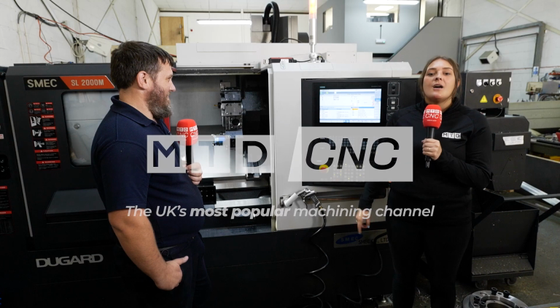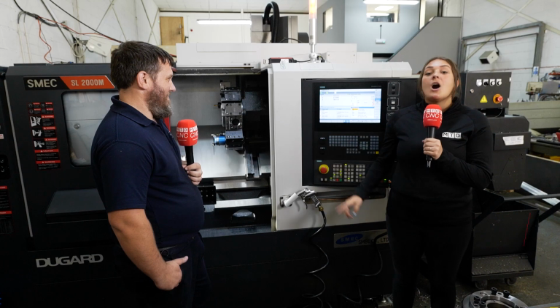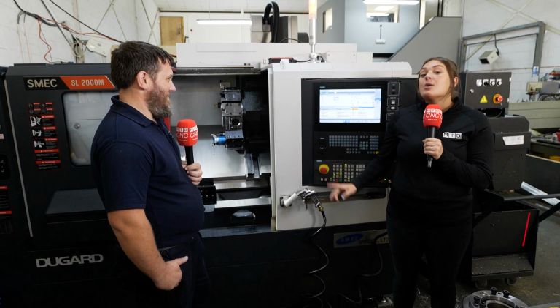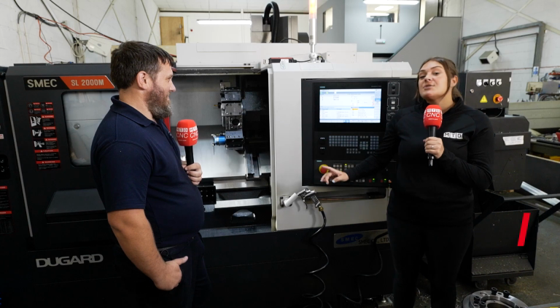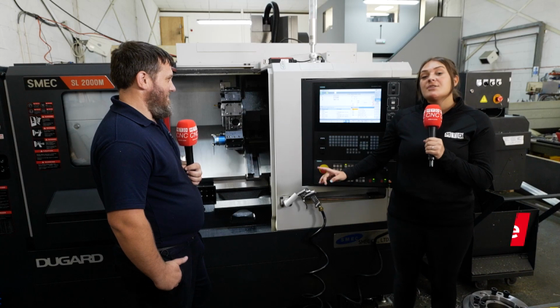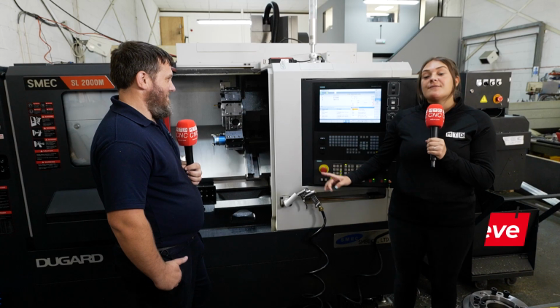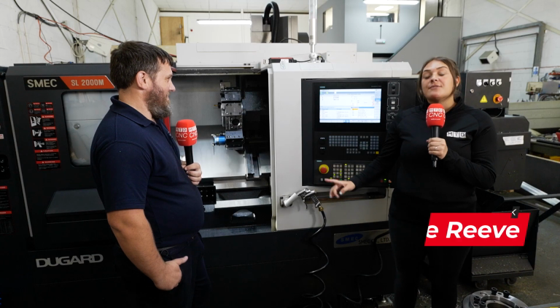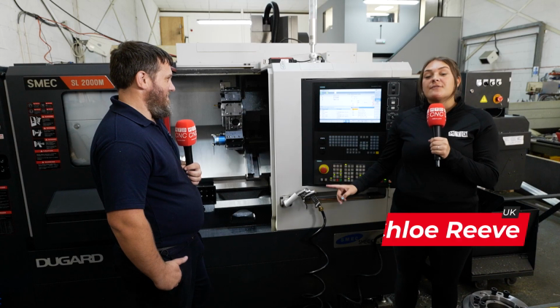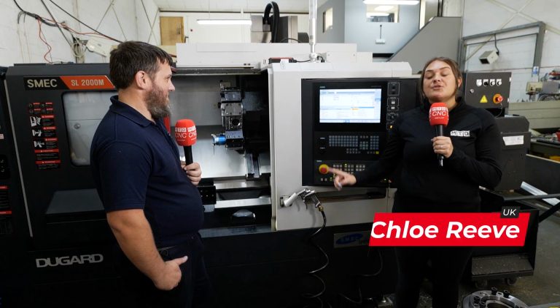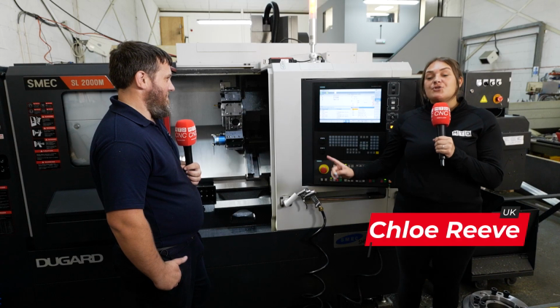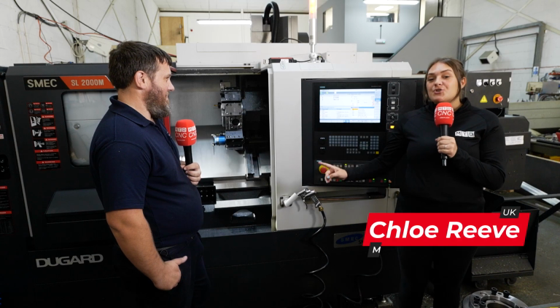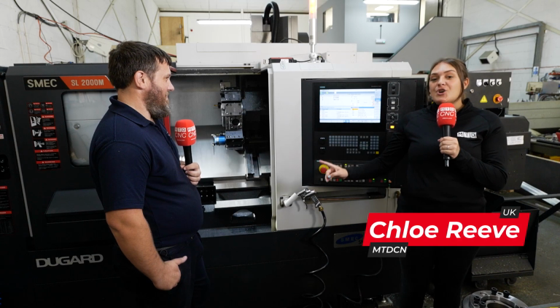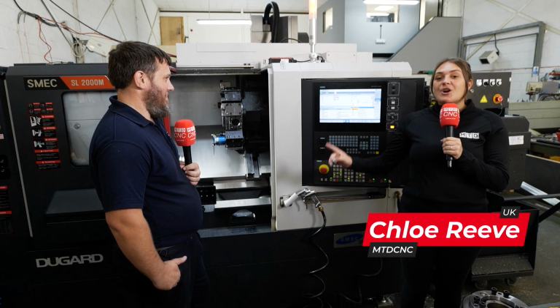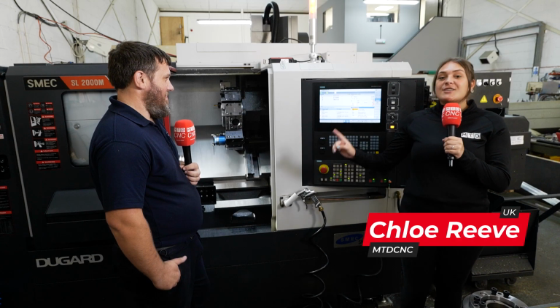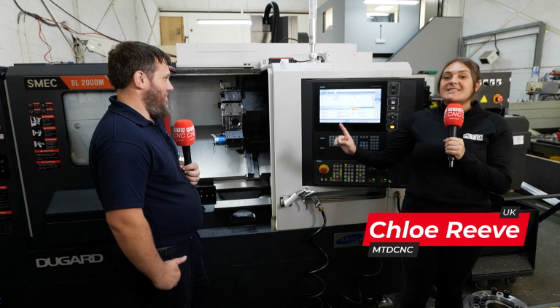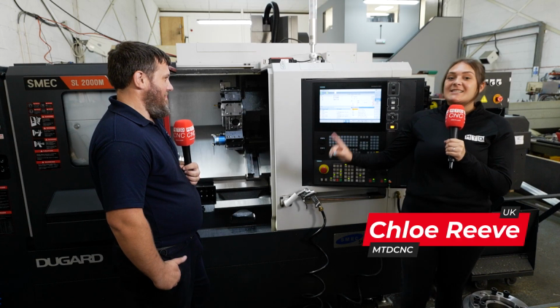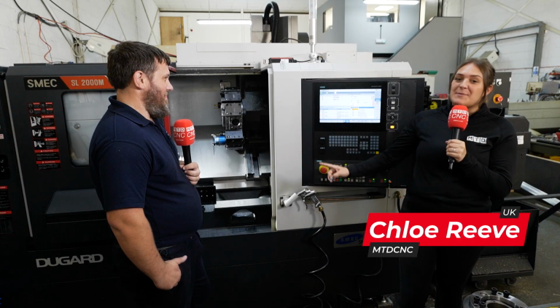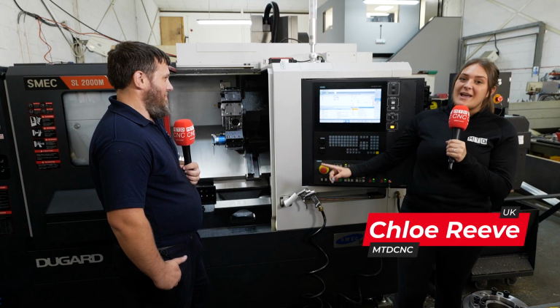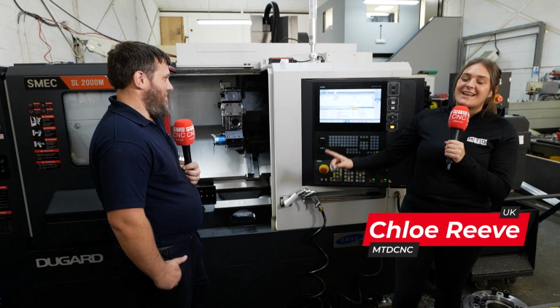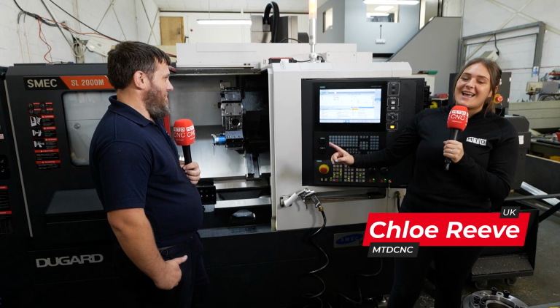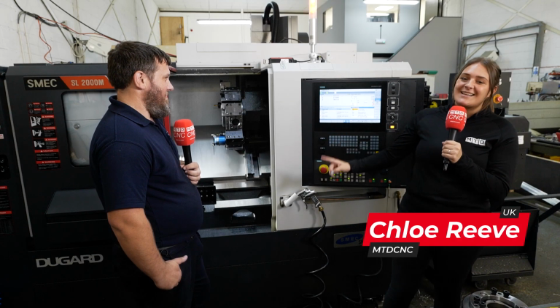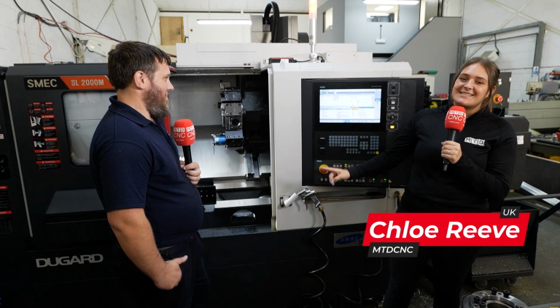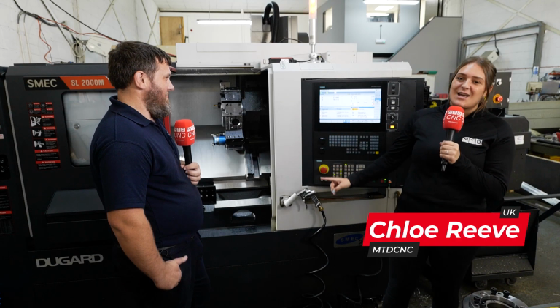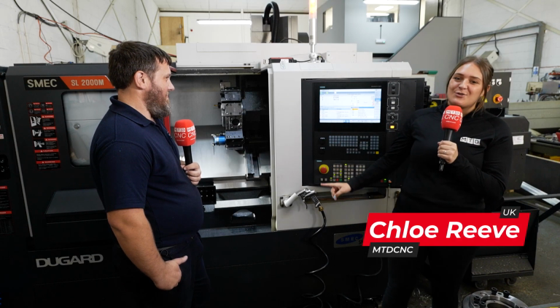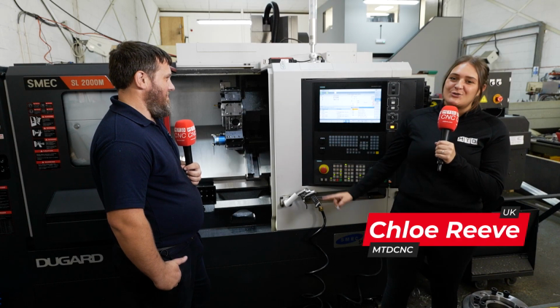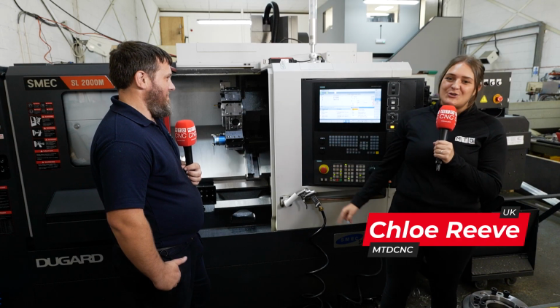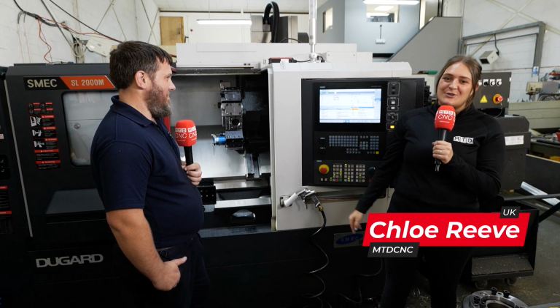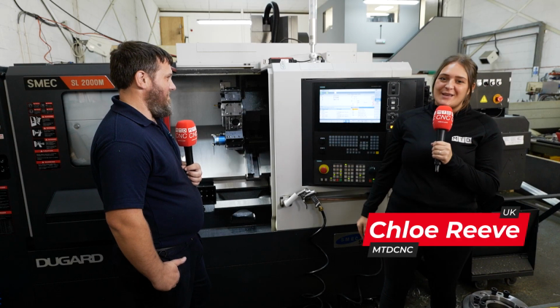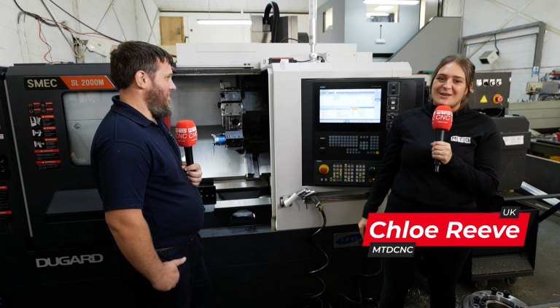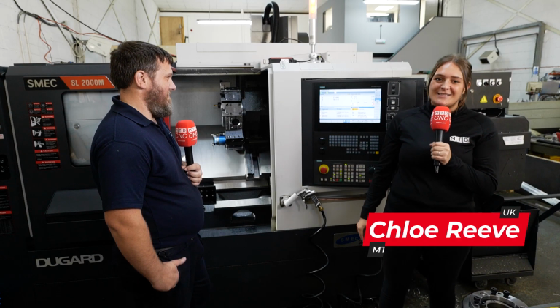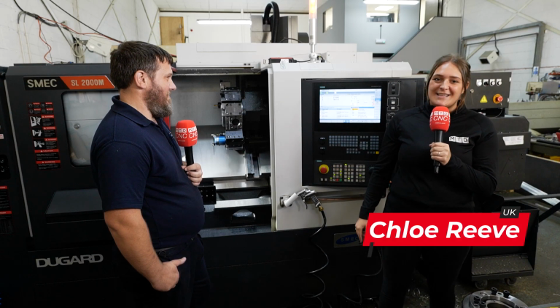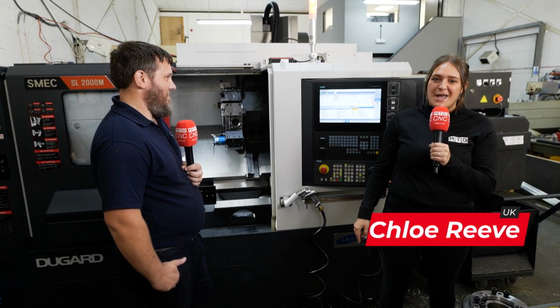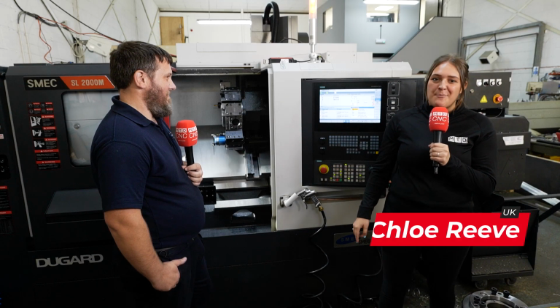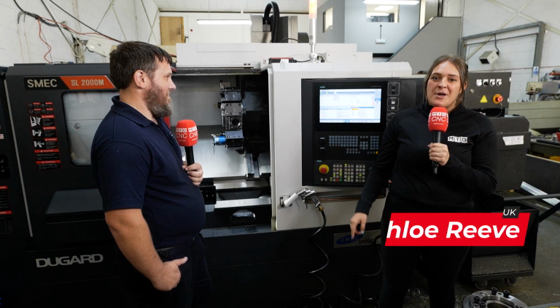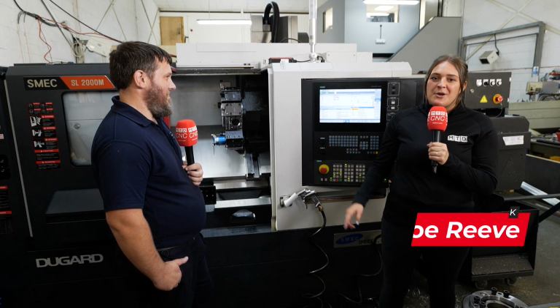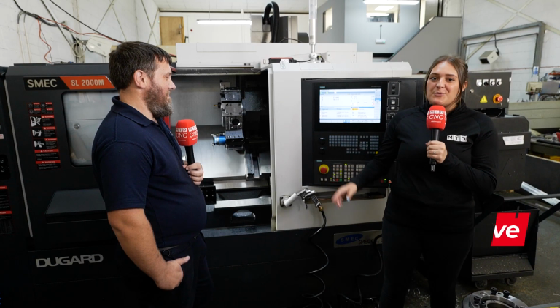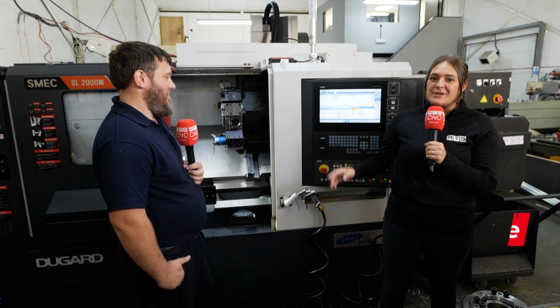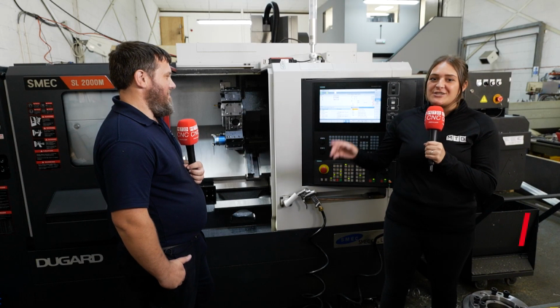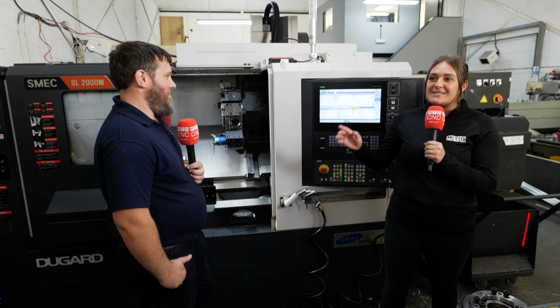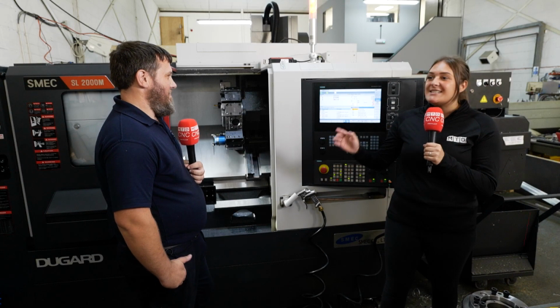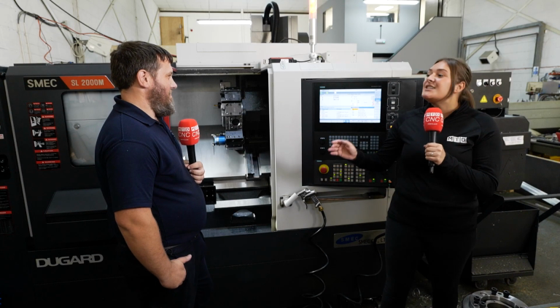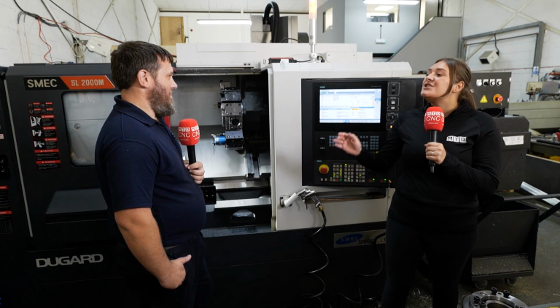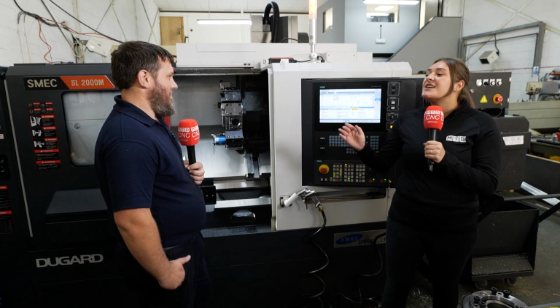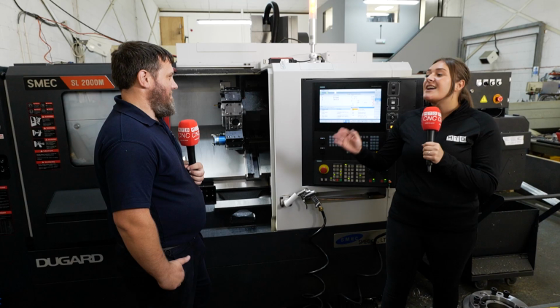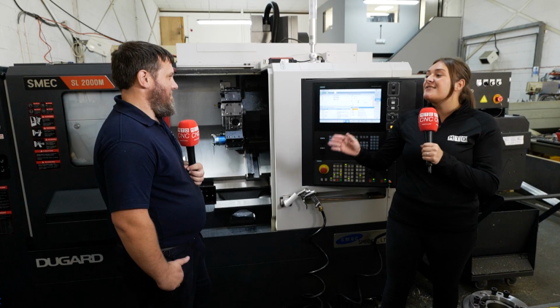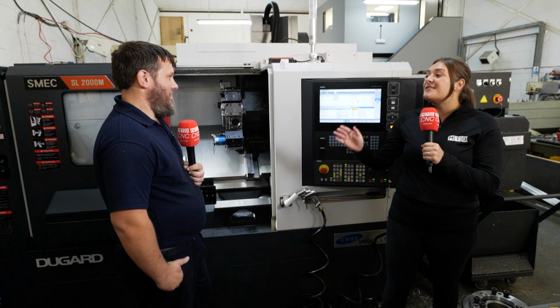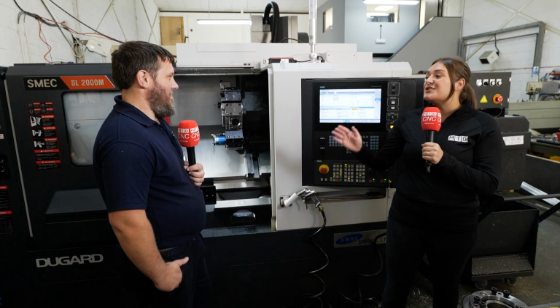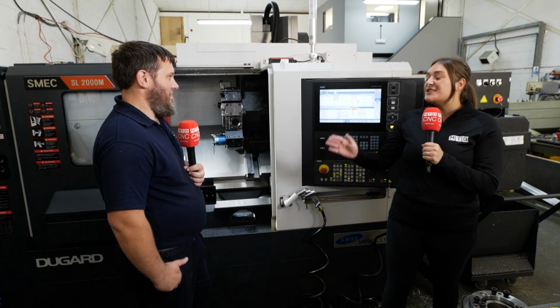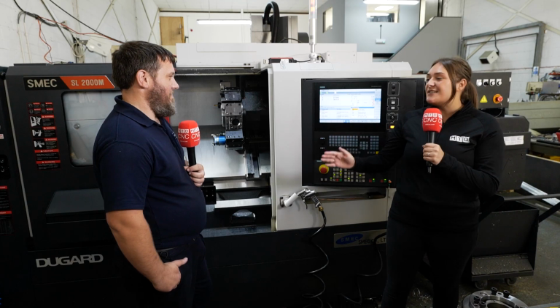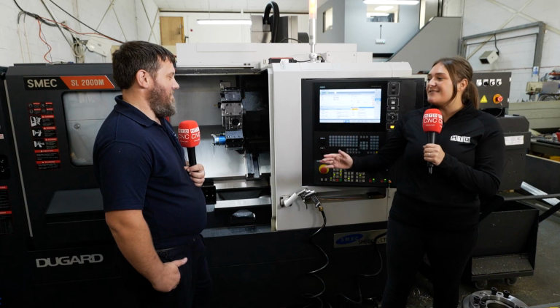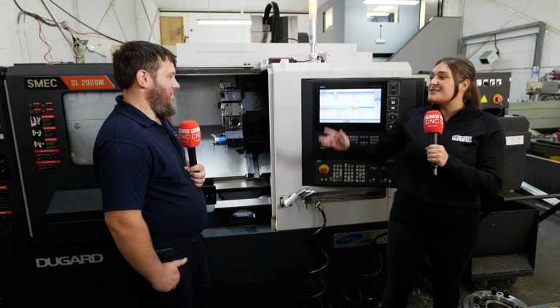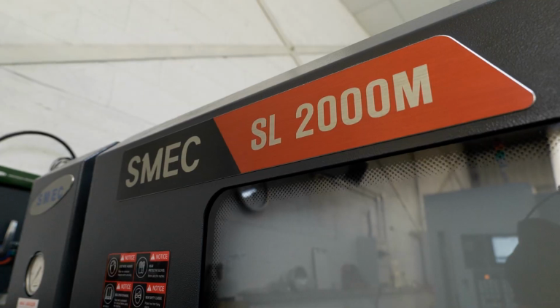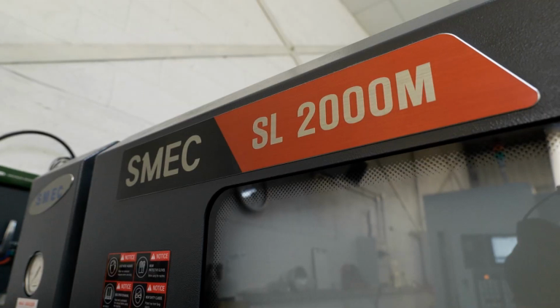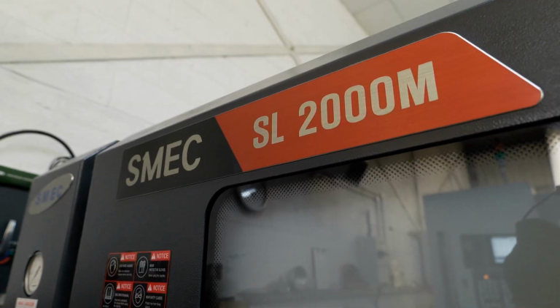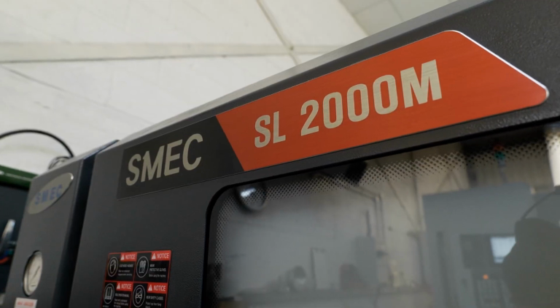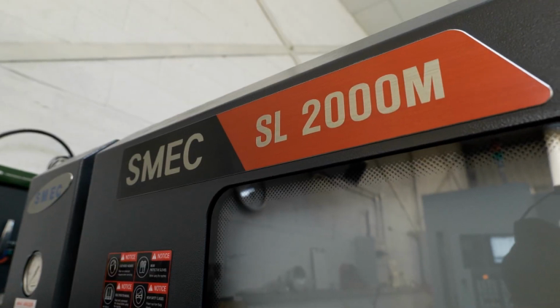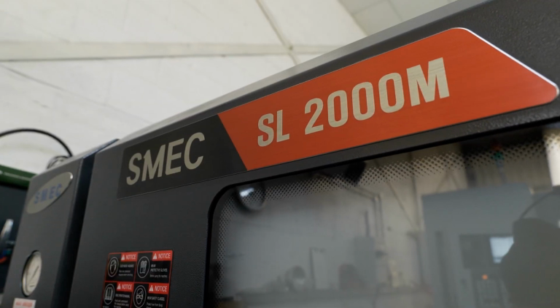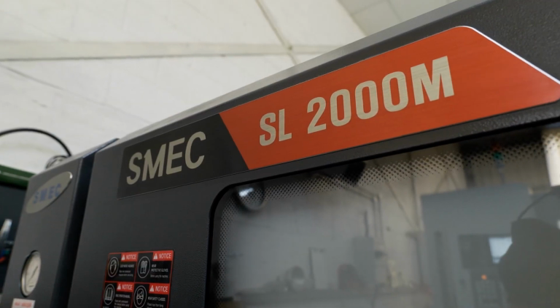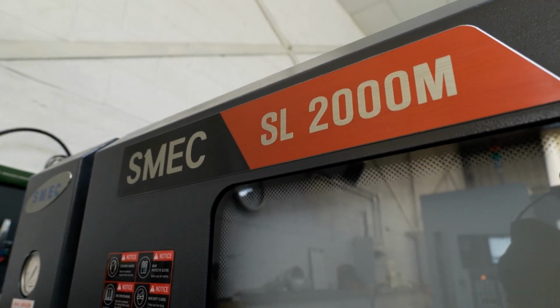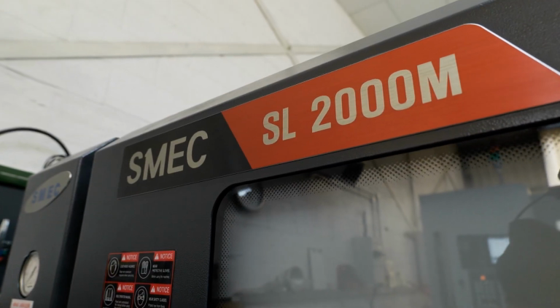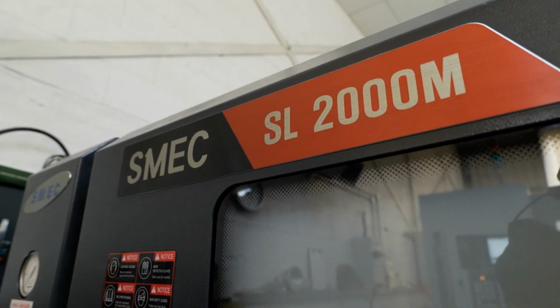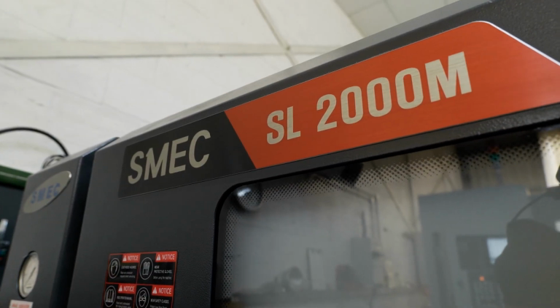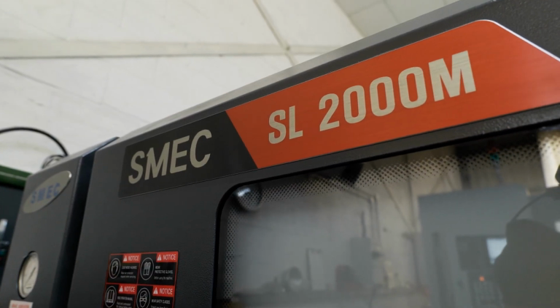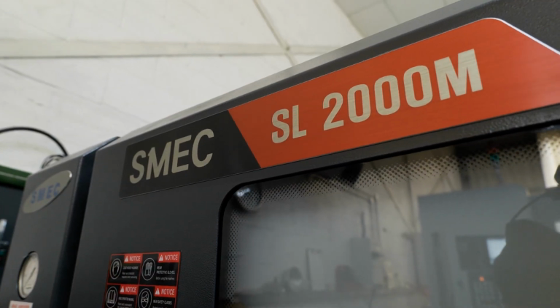I'm stood in front of a Dugard SMEC SL2000M, which is DGF Engineering's most recent investment.